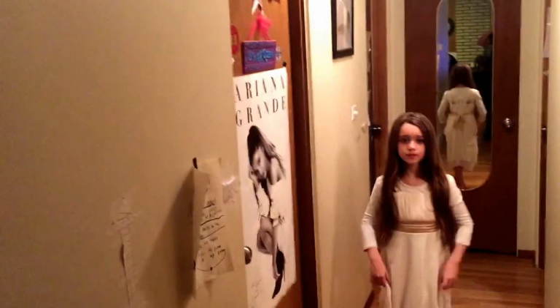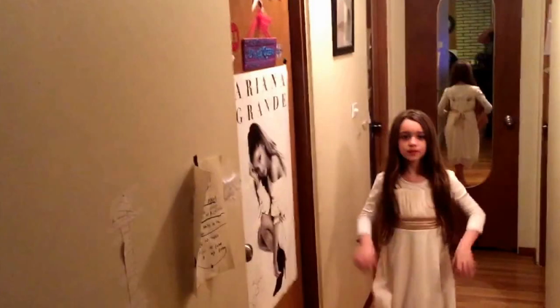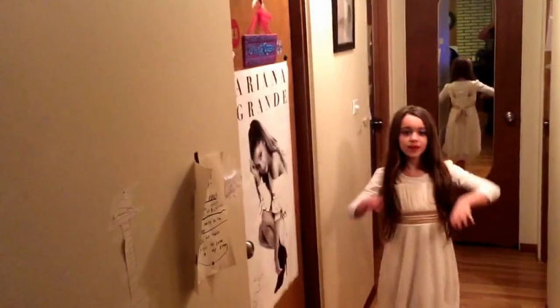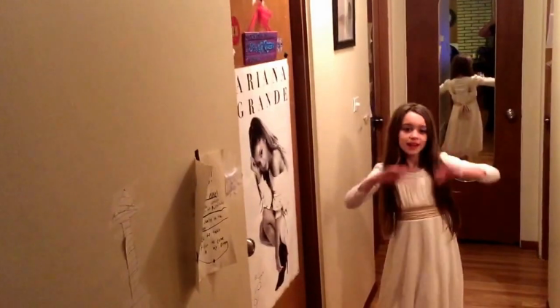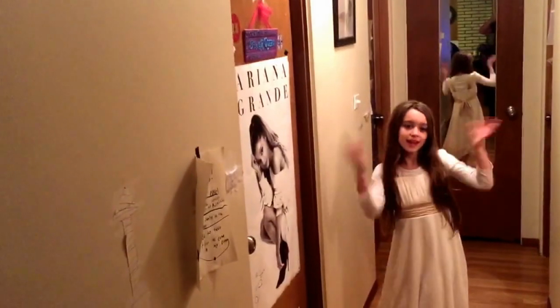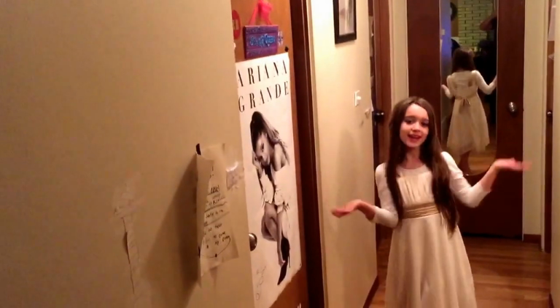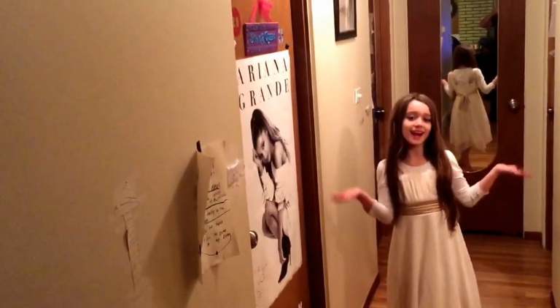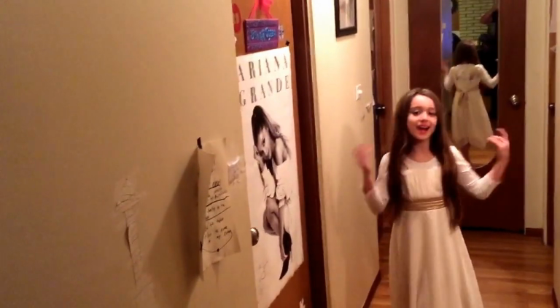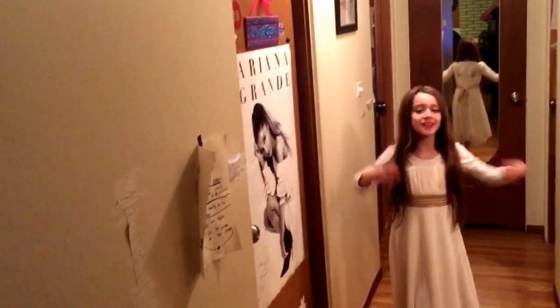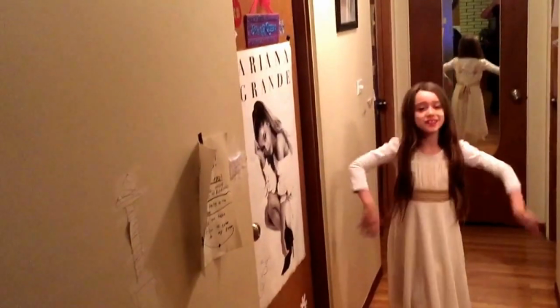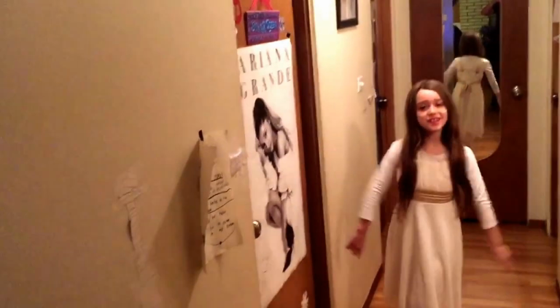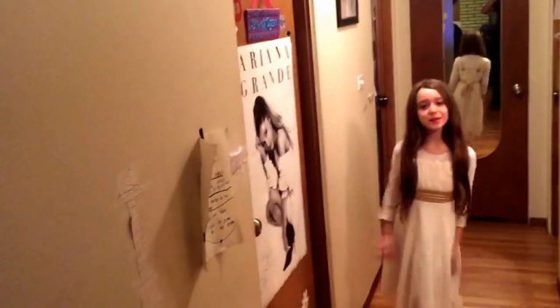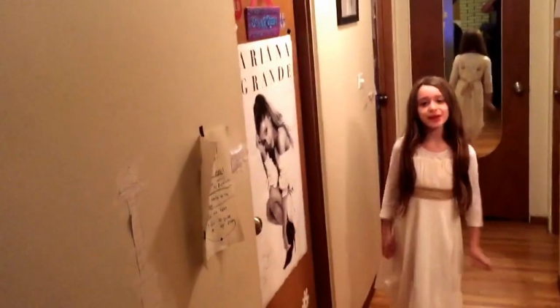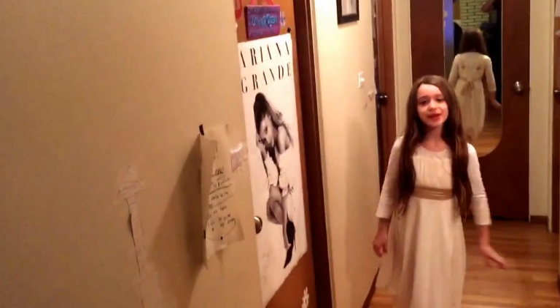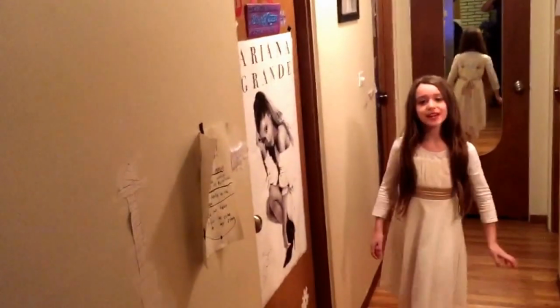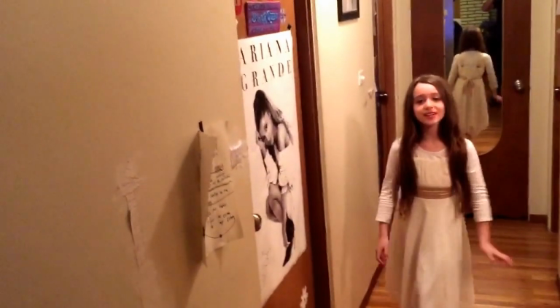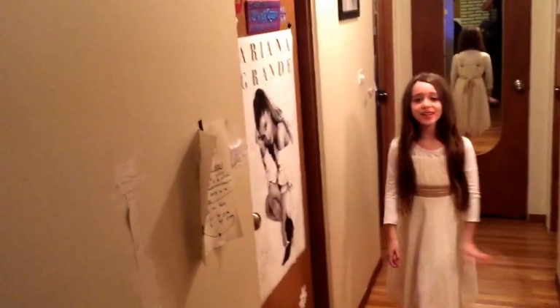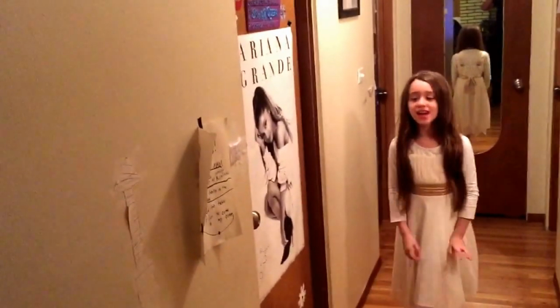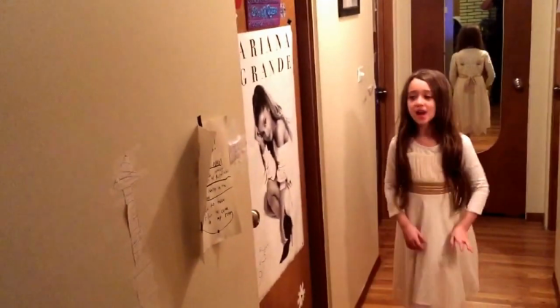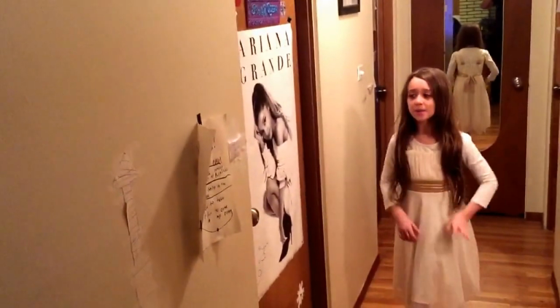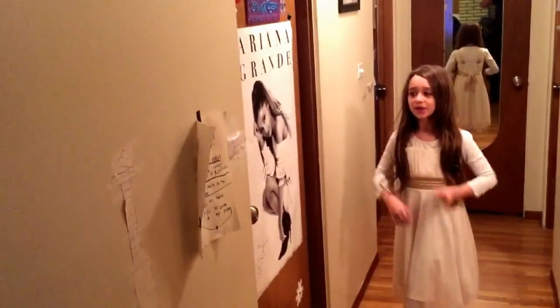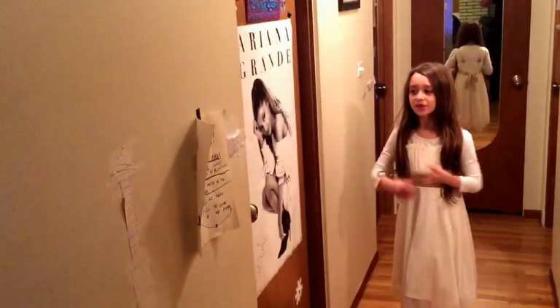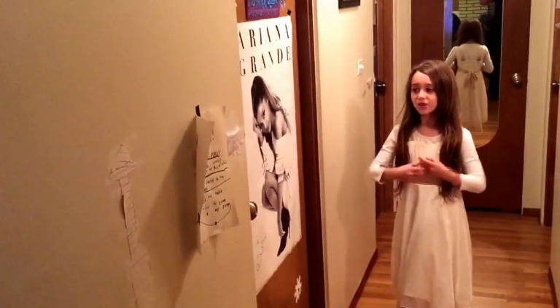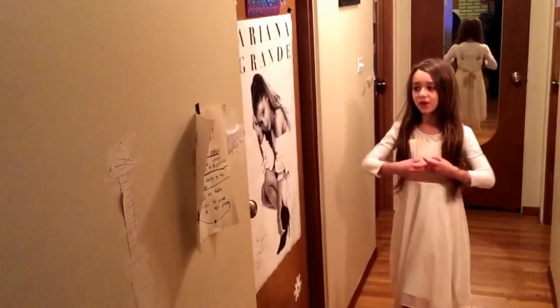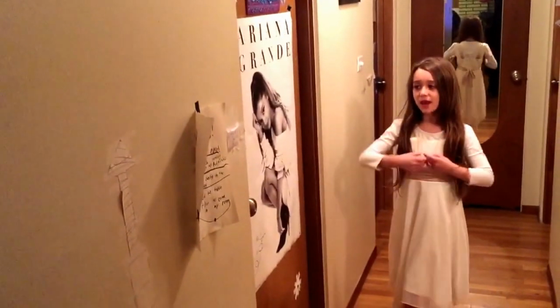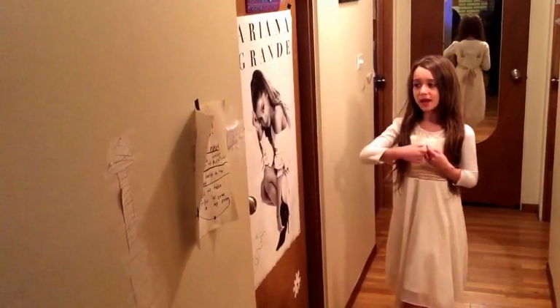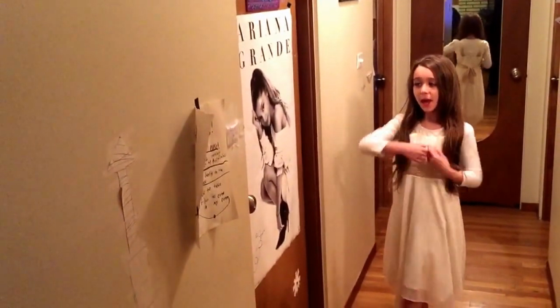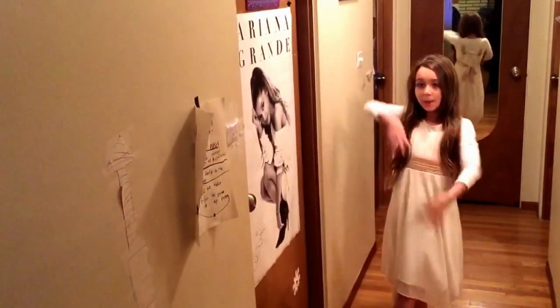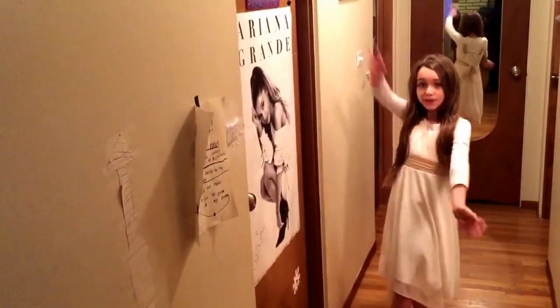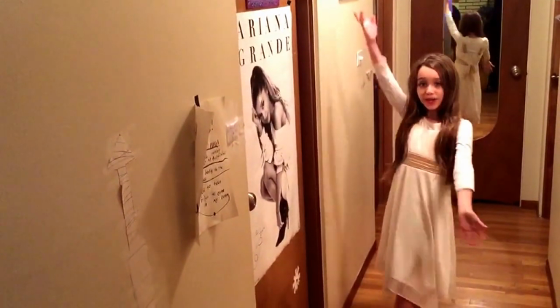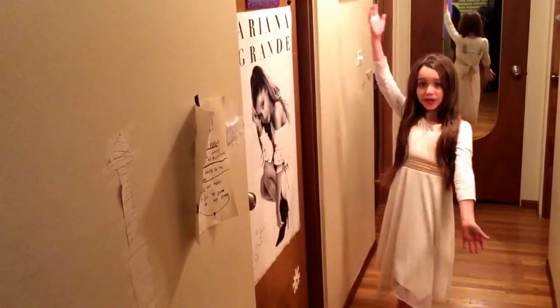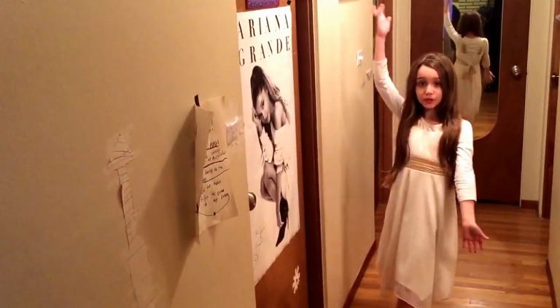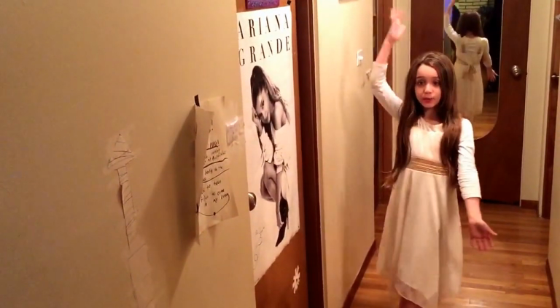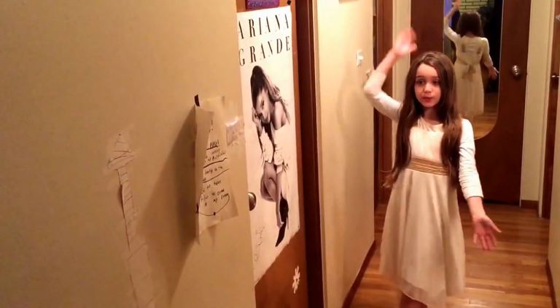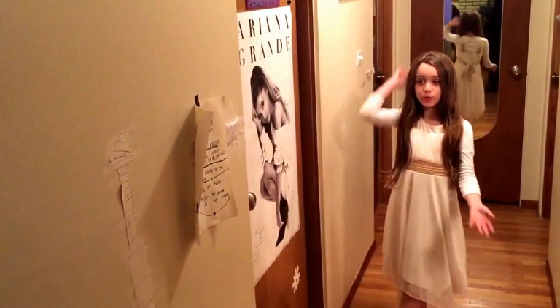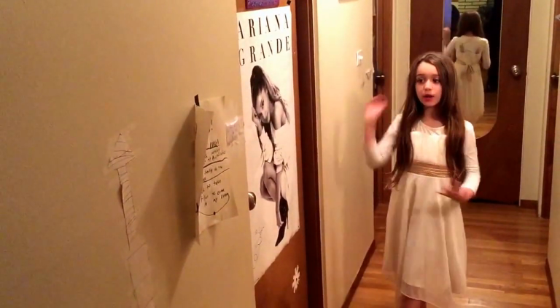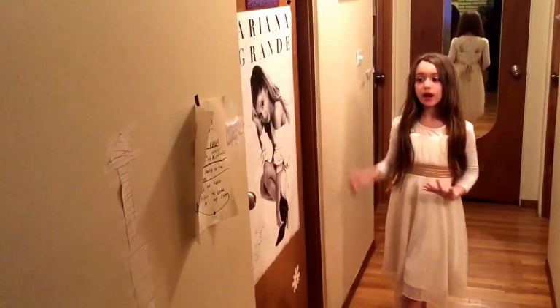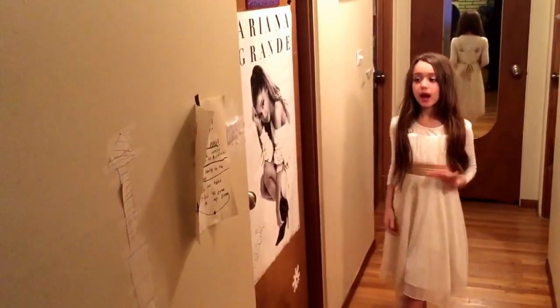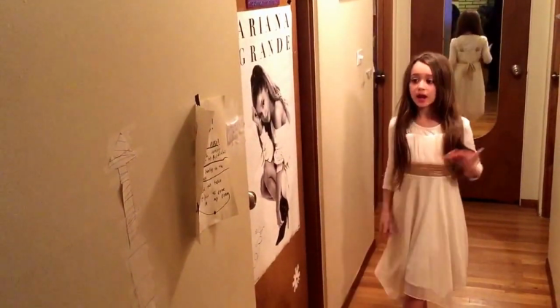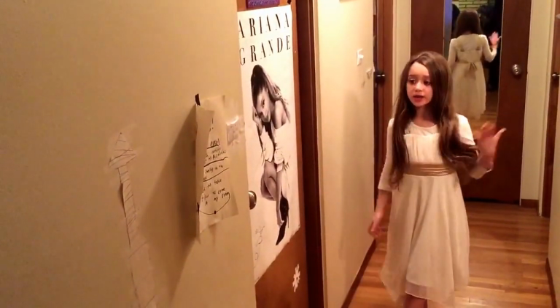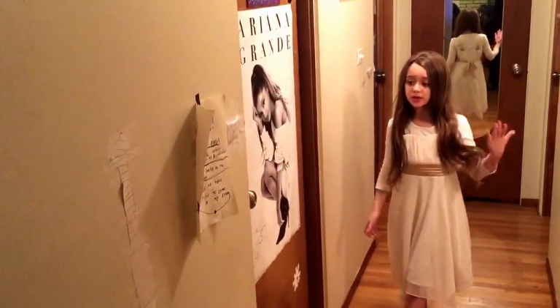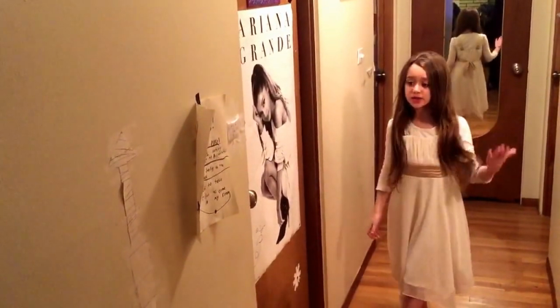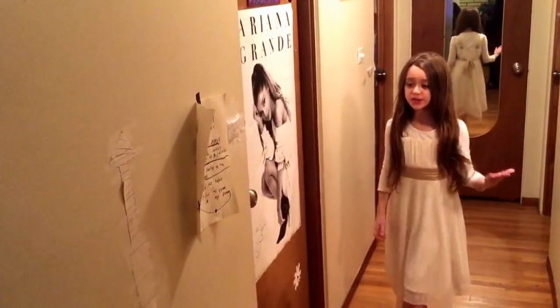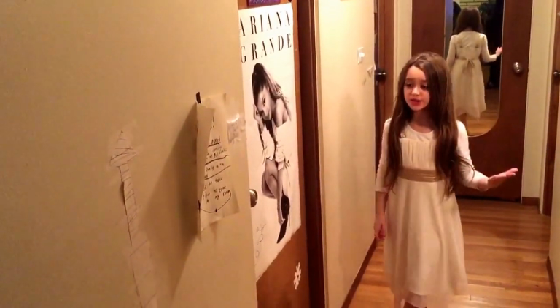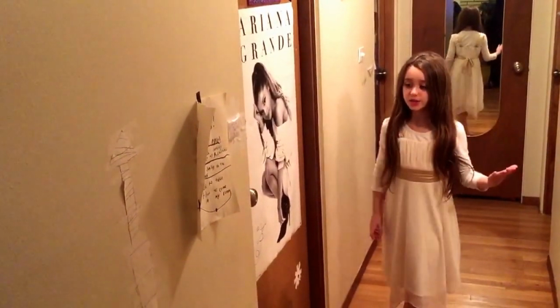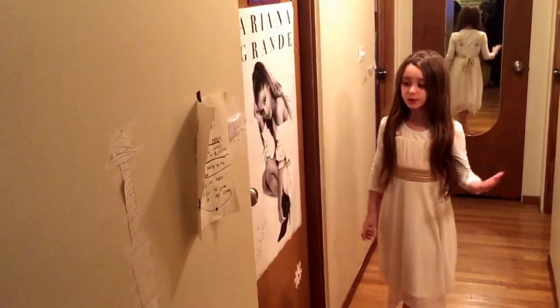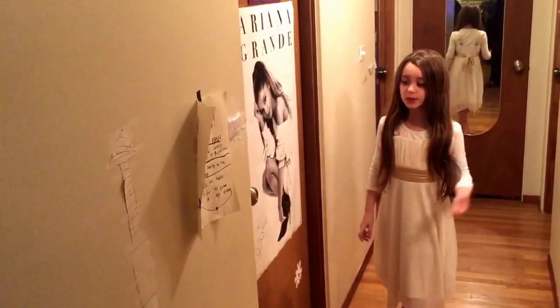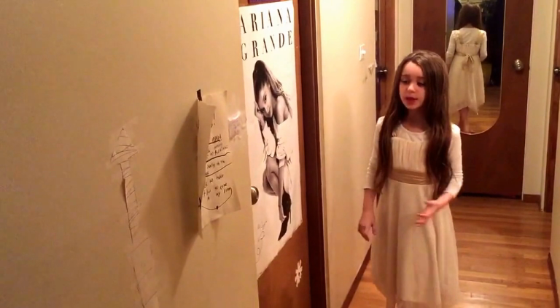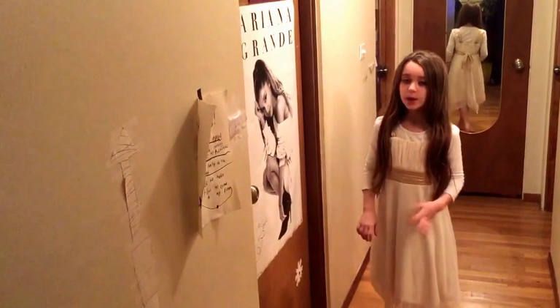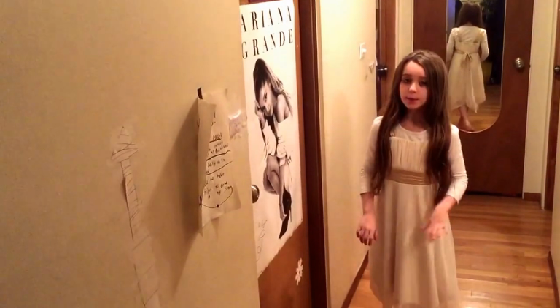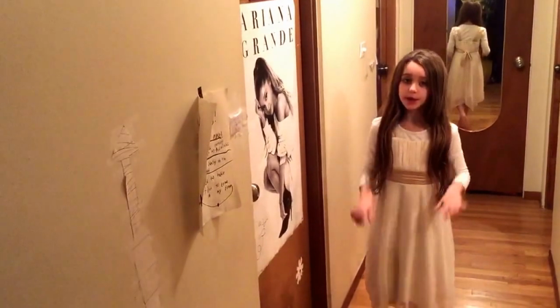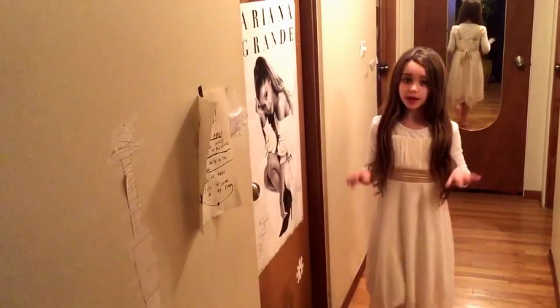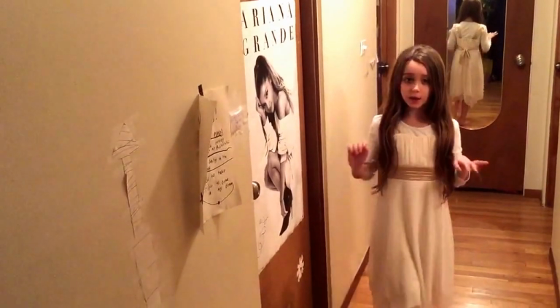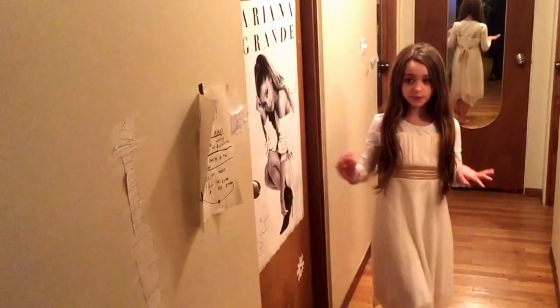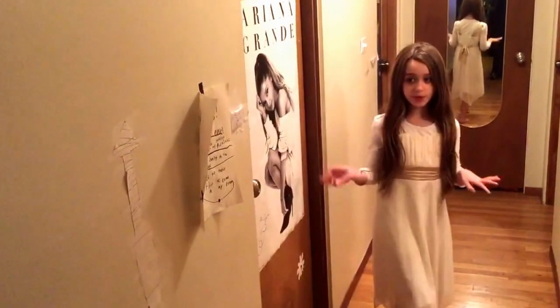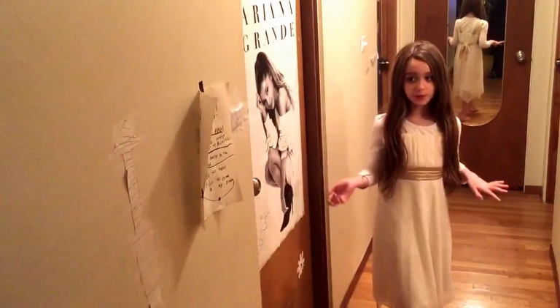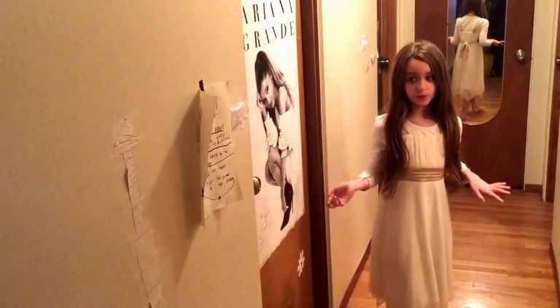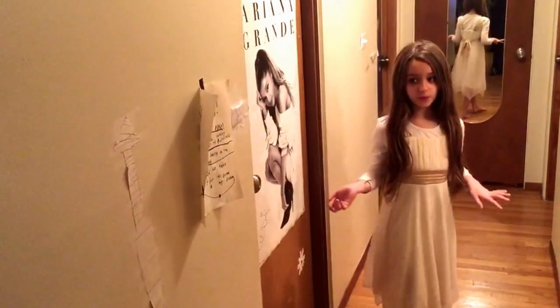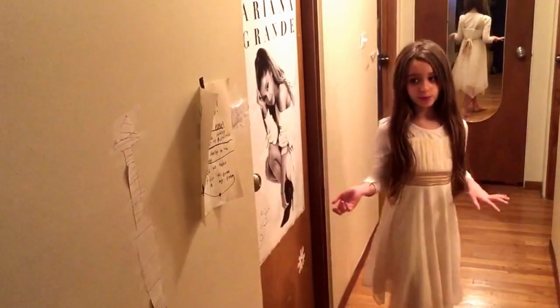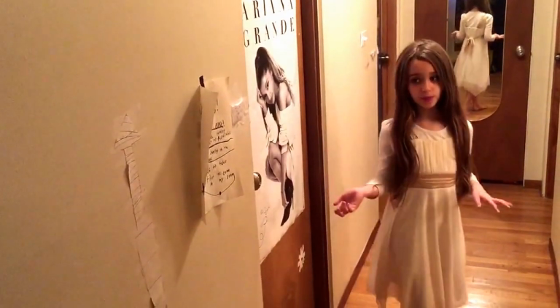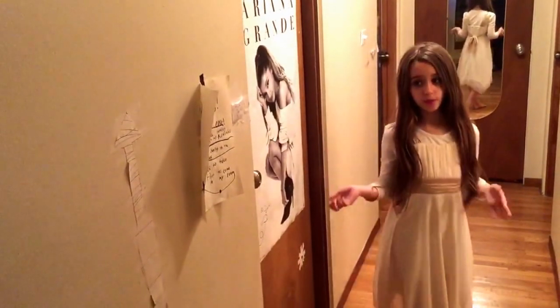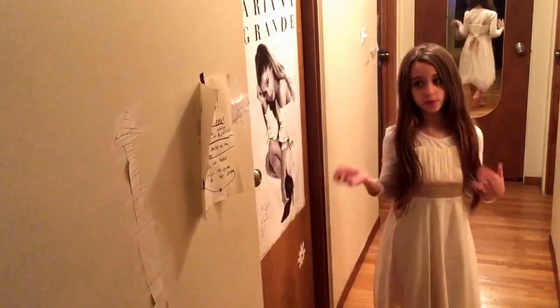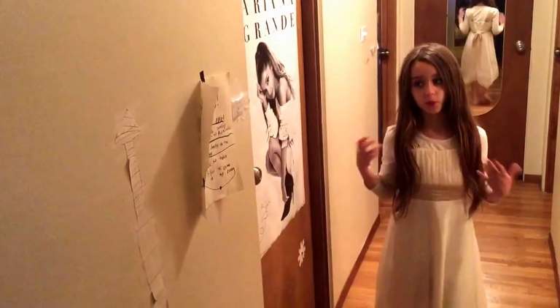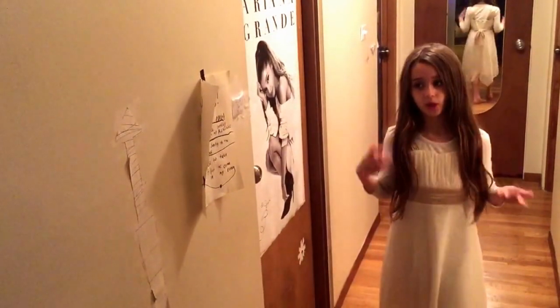Hey guys, it's Emily and today I'm going to do an updated room tour. I know I just did one, but I updated my room more.